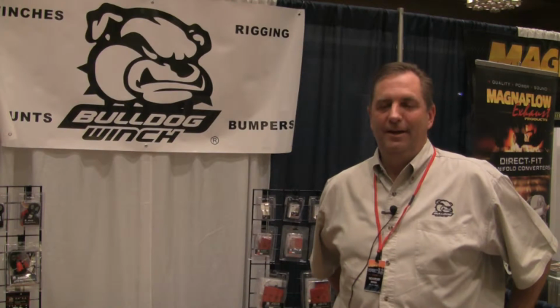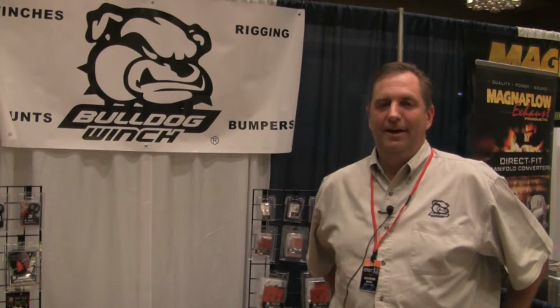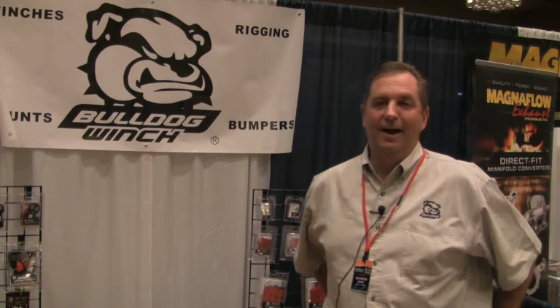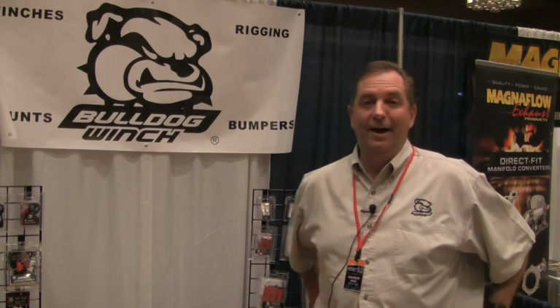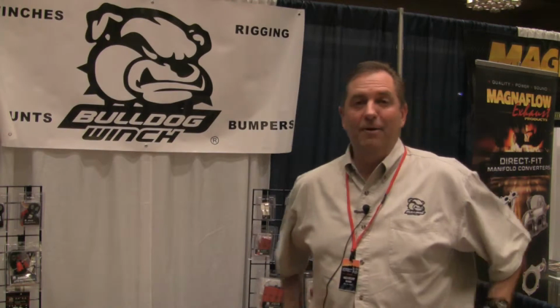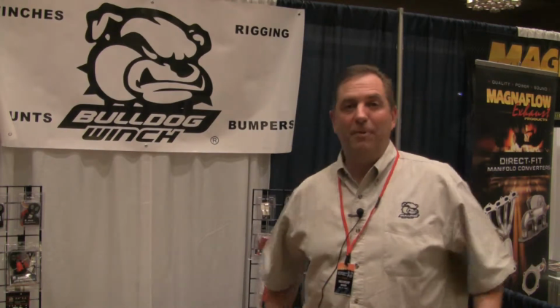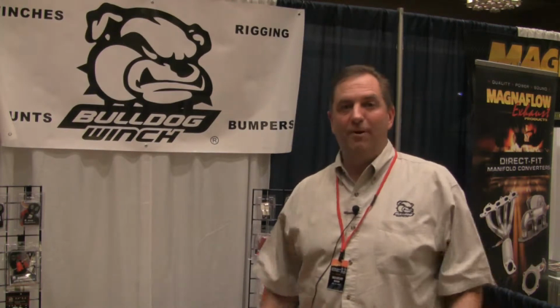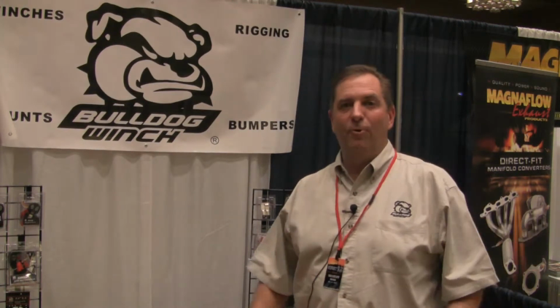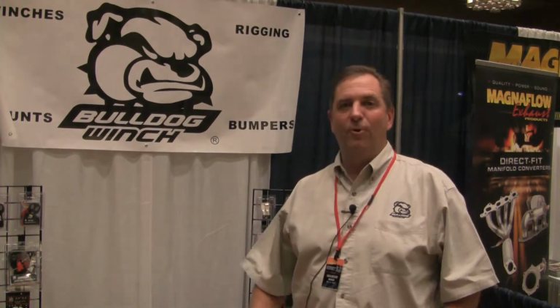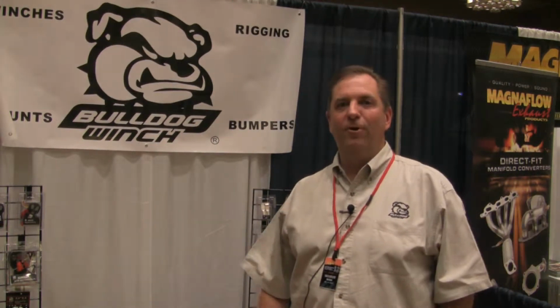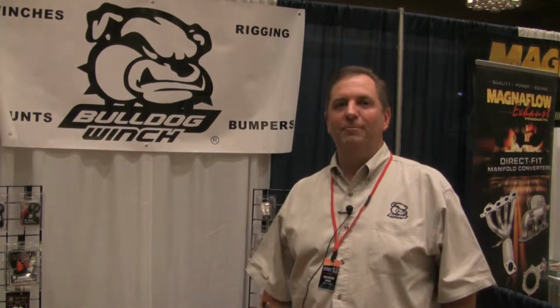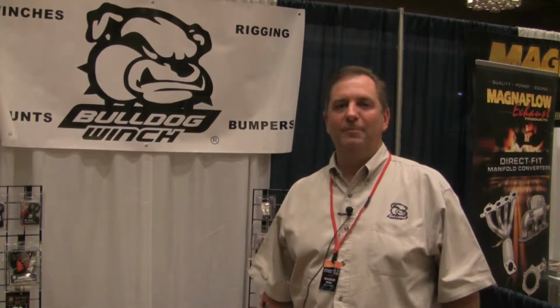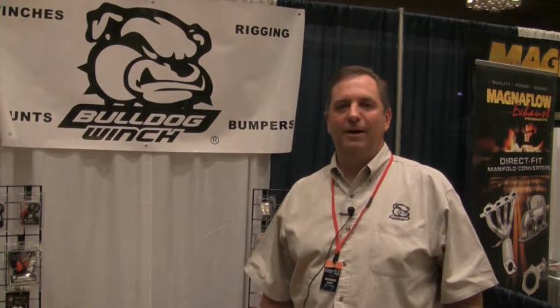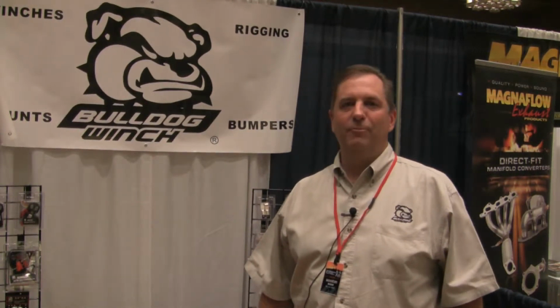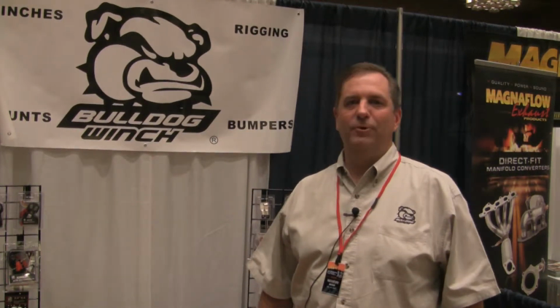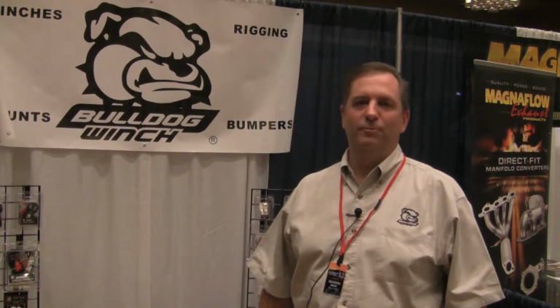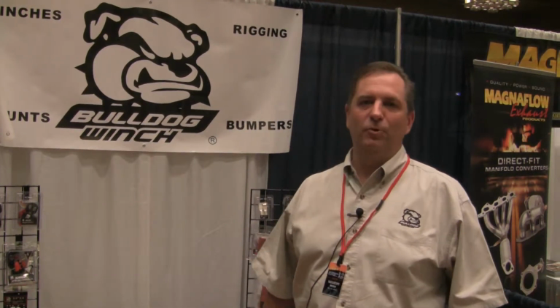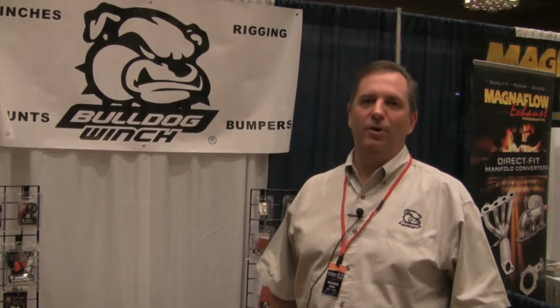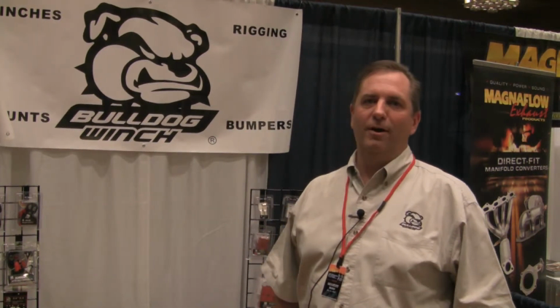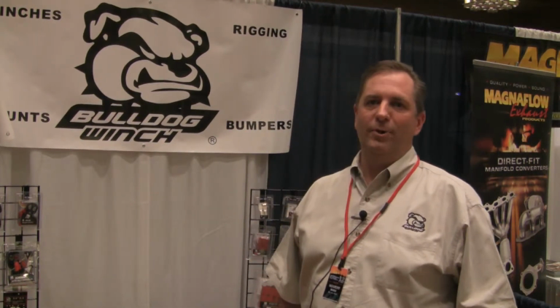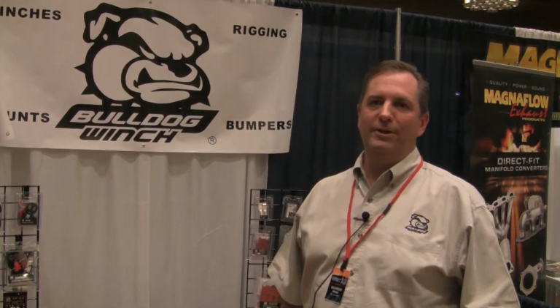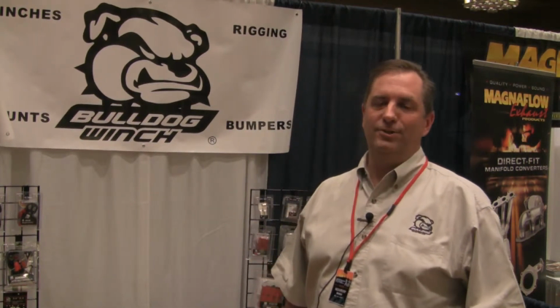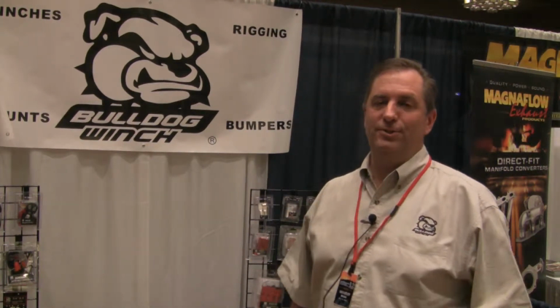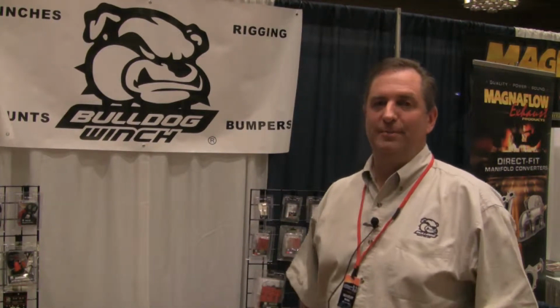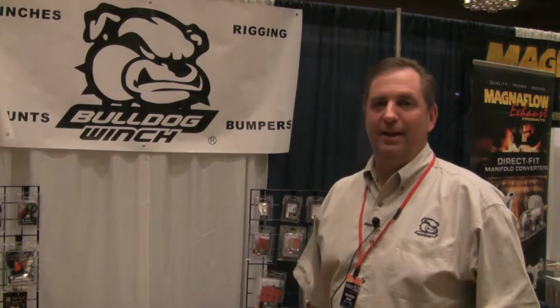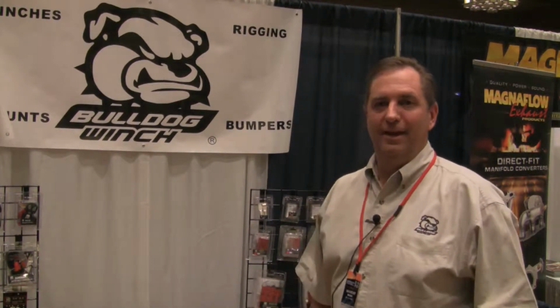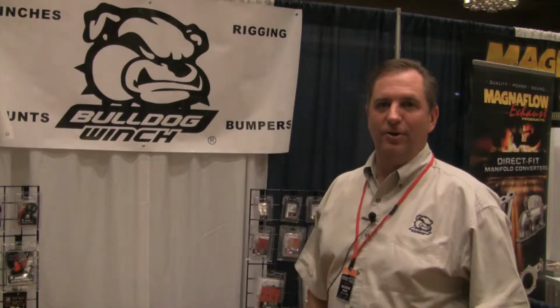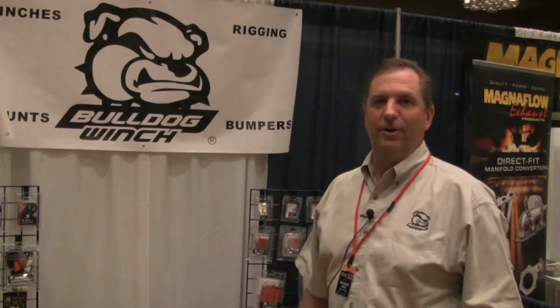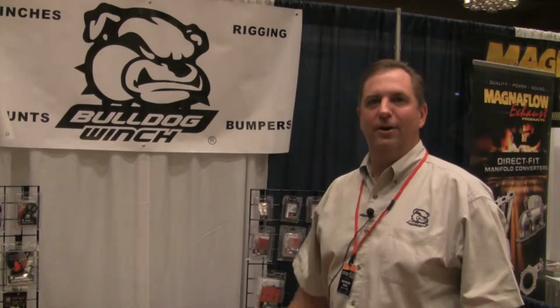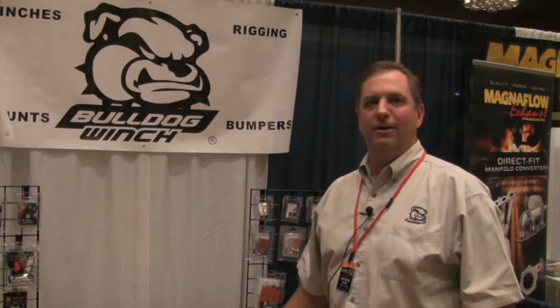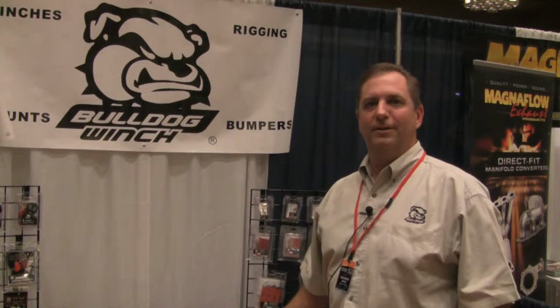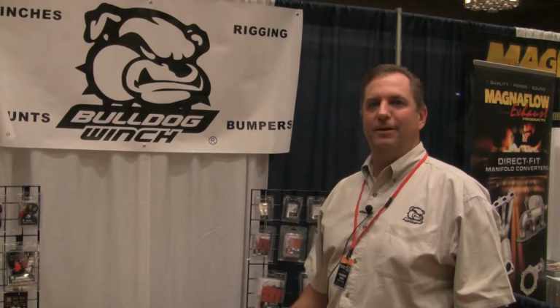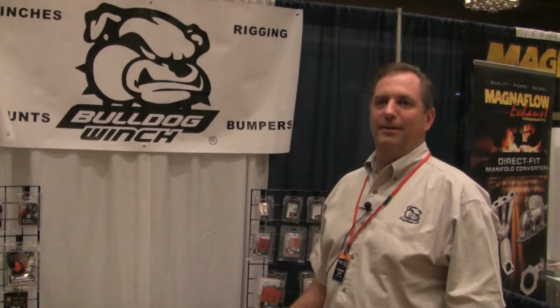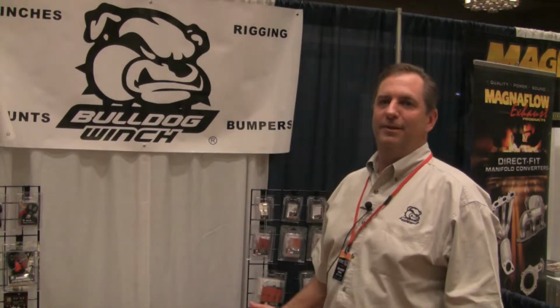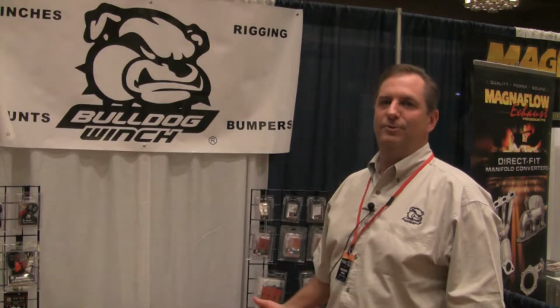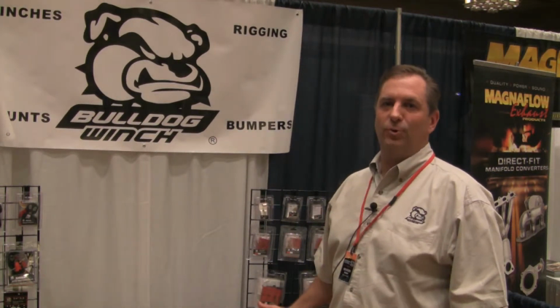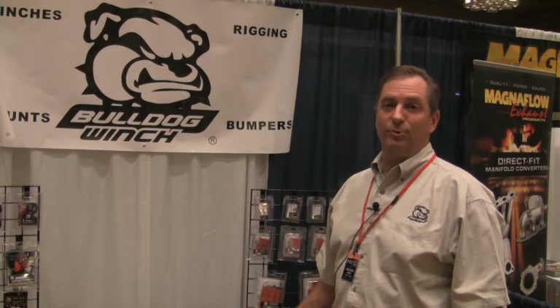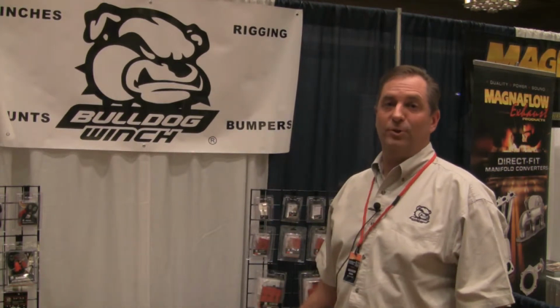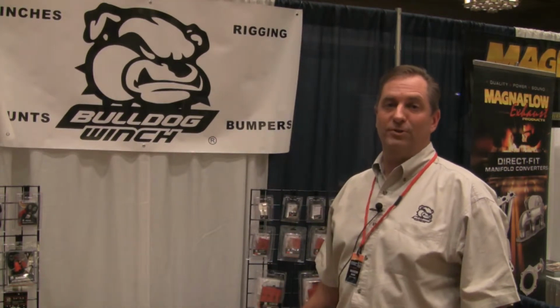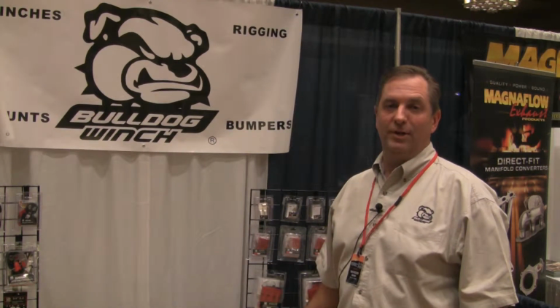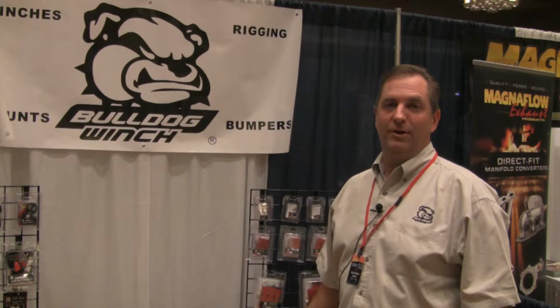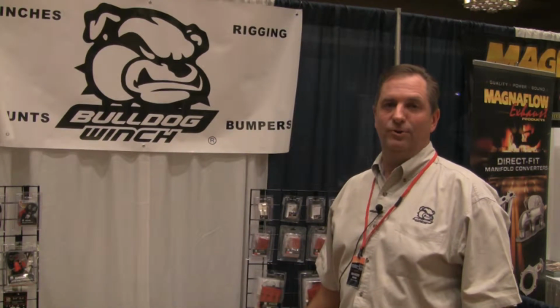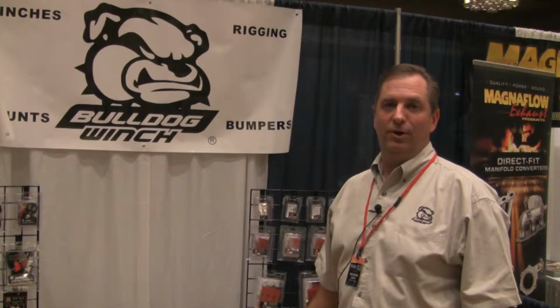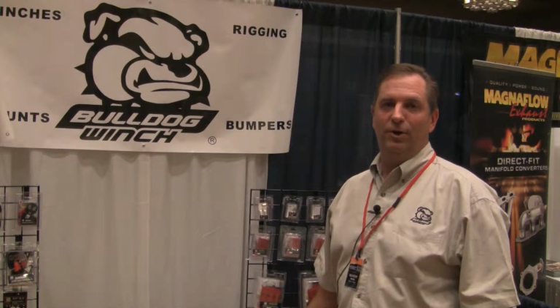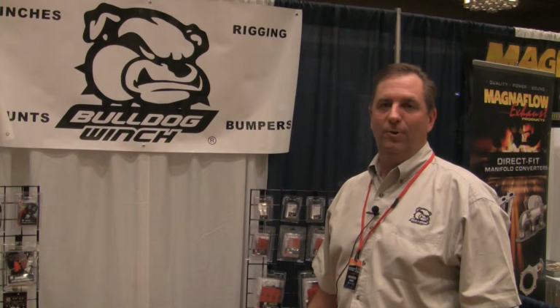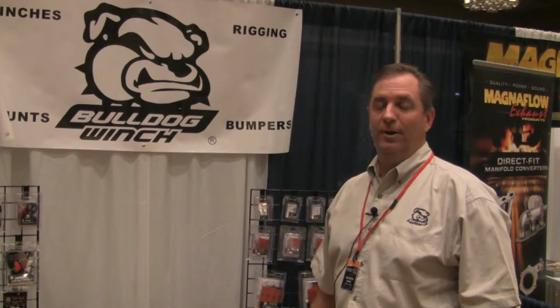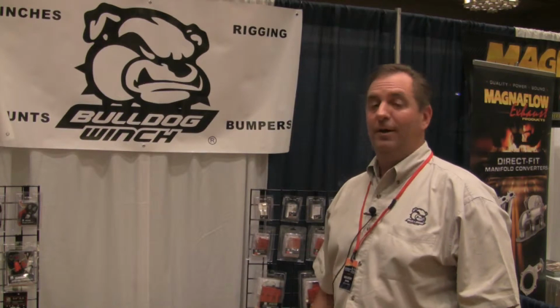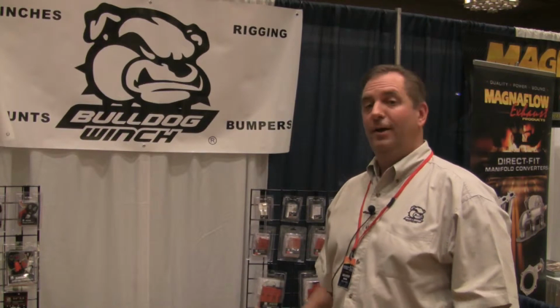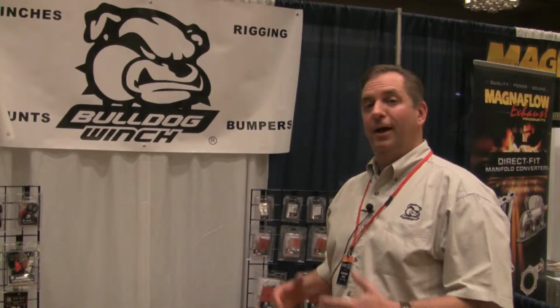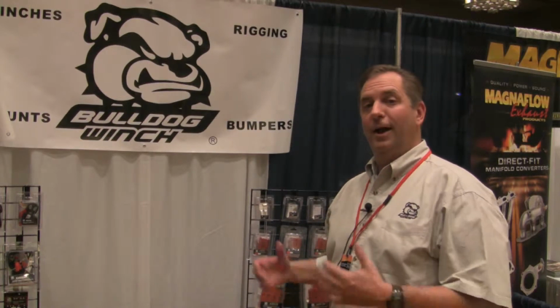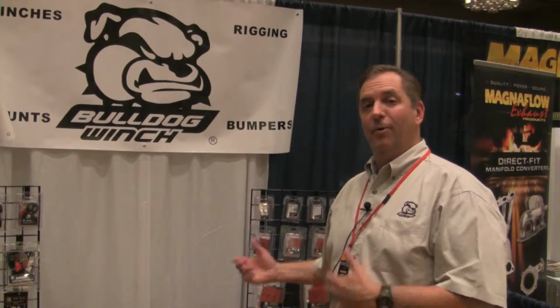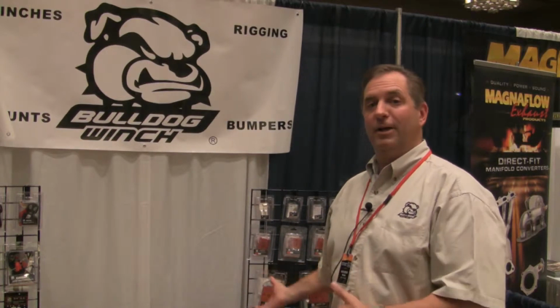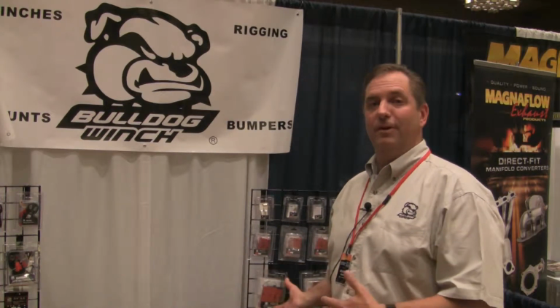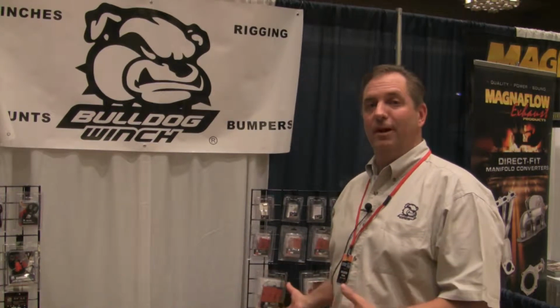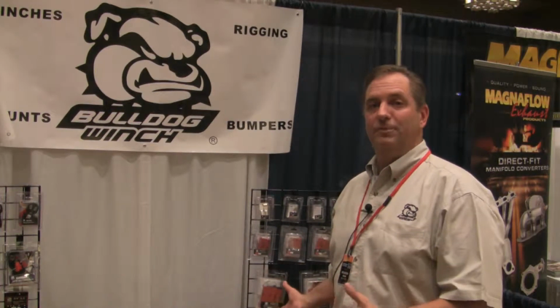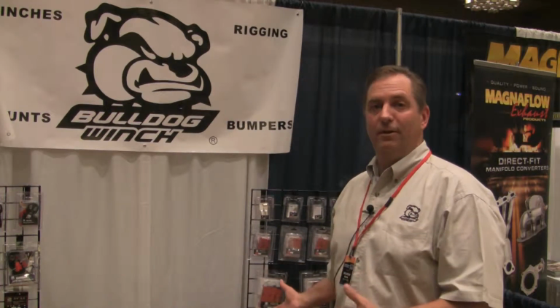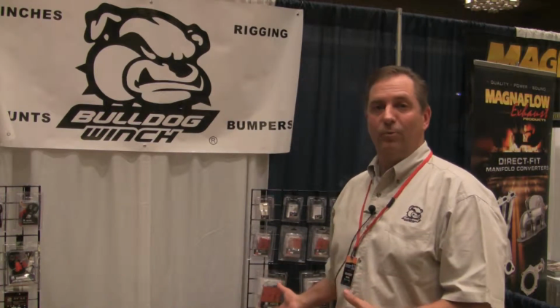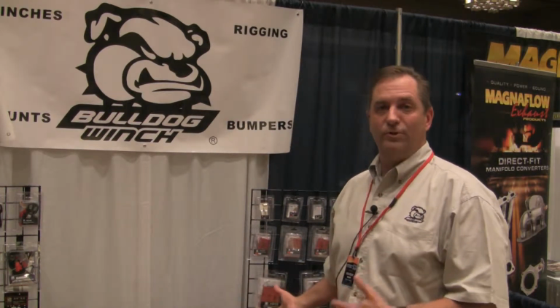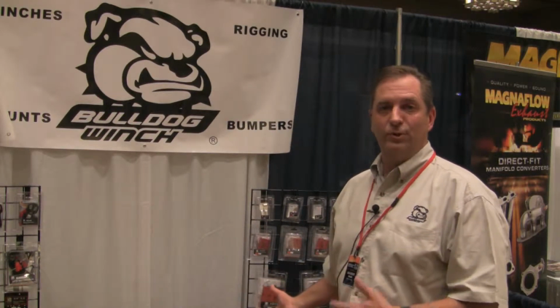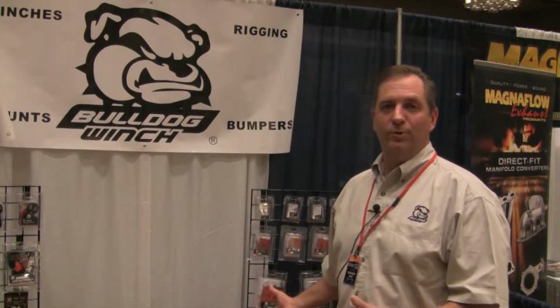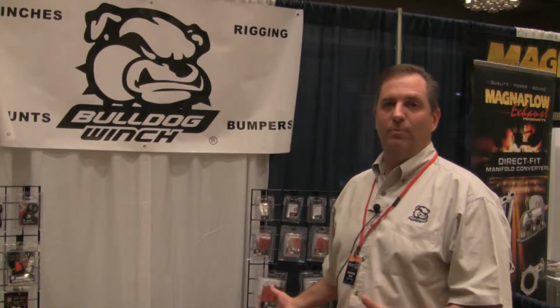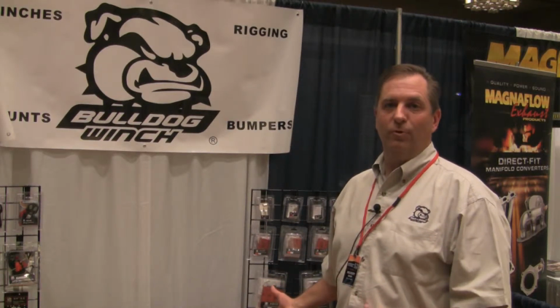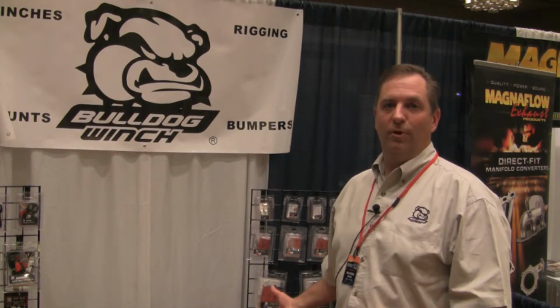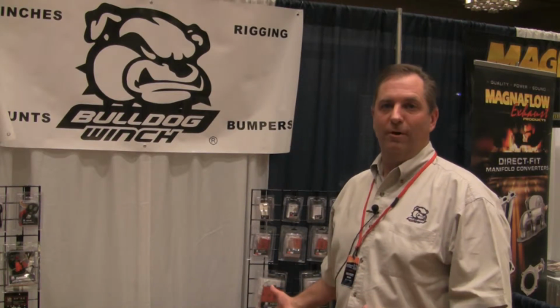Hi, I'm Bob Horn with Bulldog Winch, and you're here at the Total Truck Center show. I want to give you an update on what's new at Bulldog.